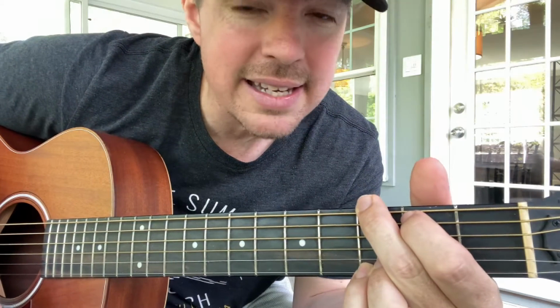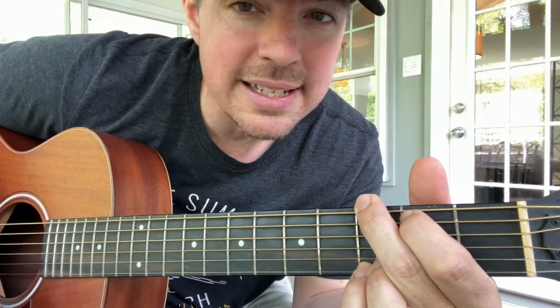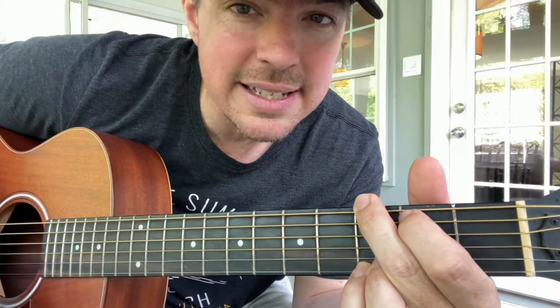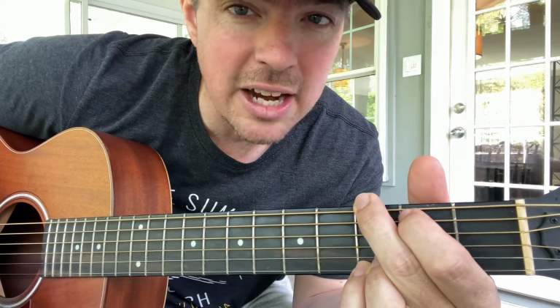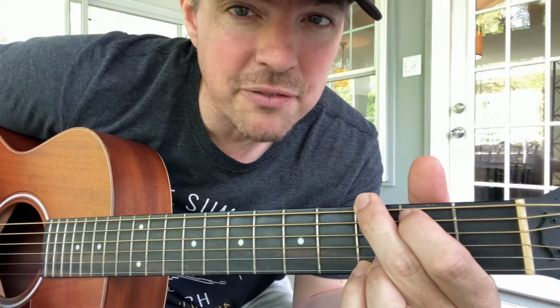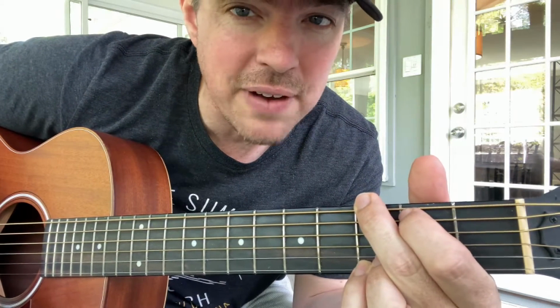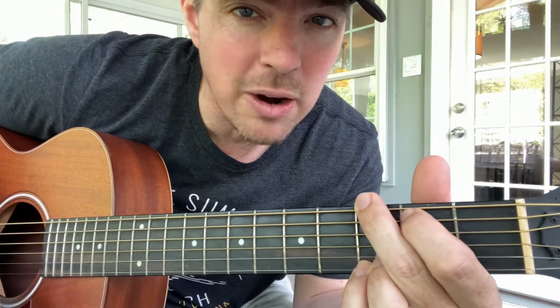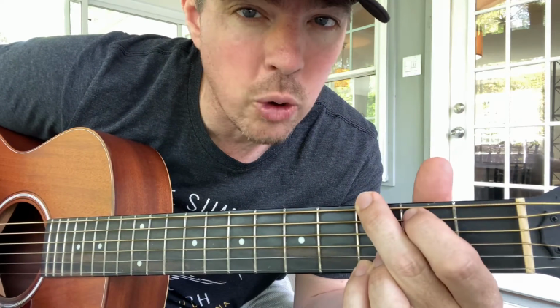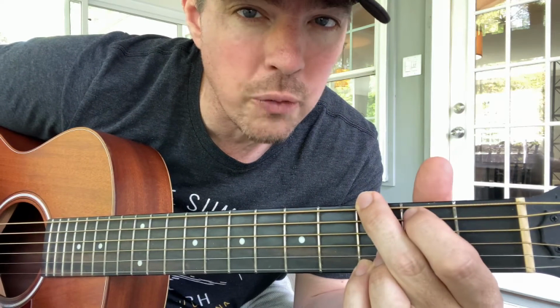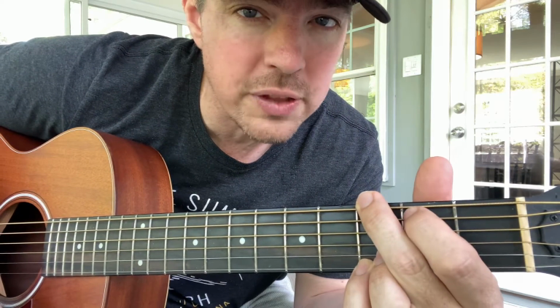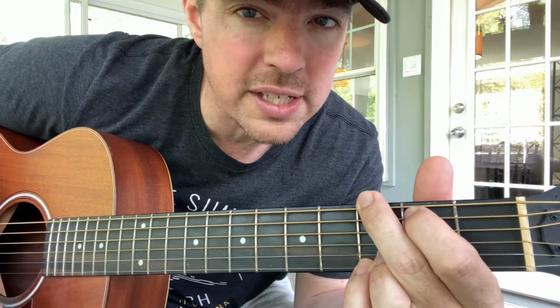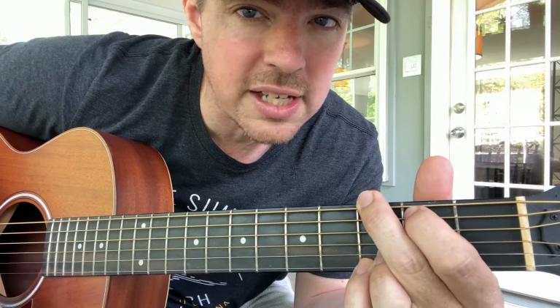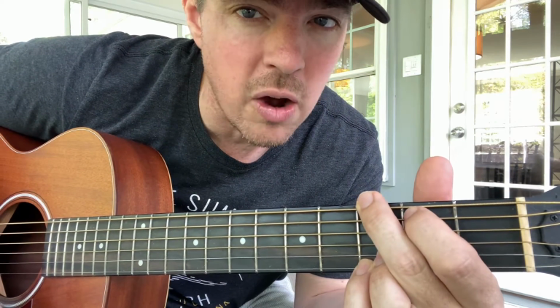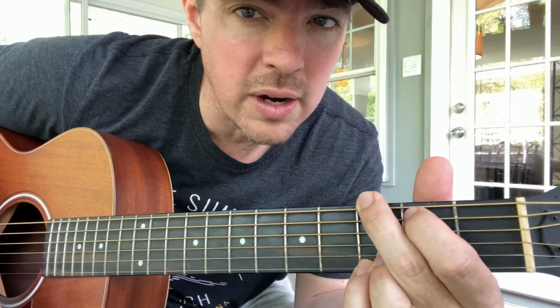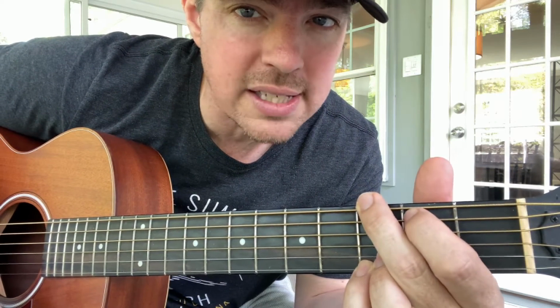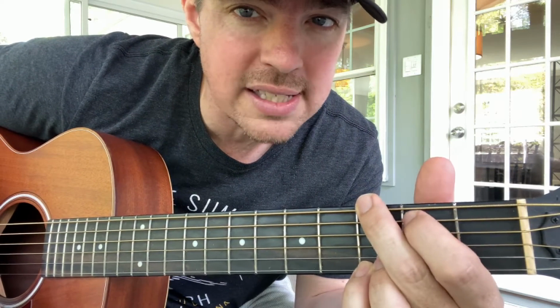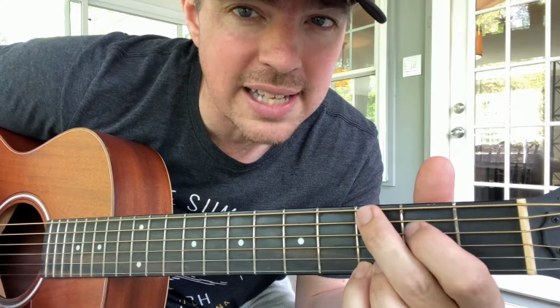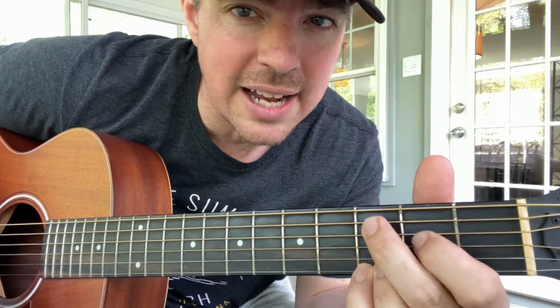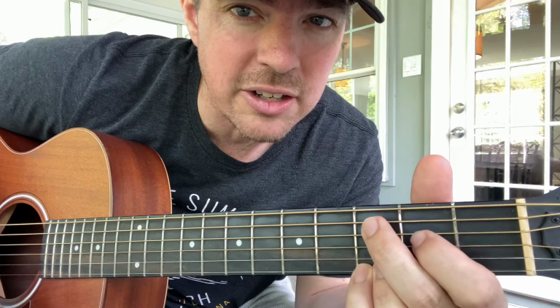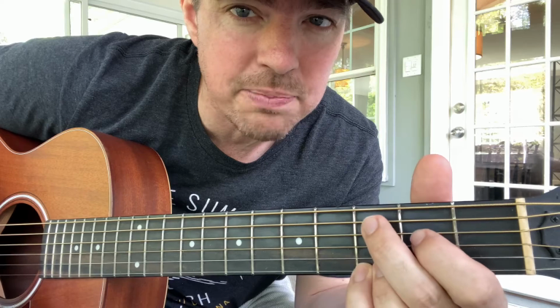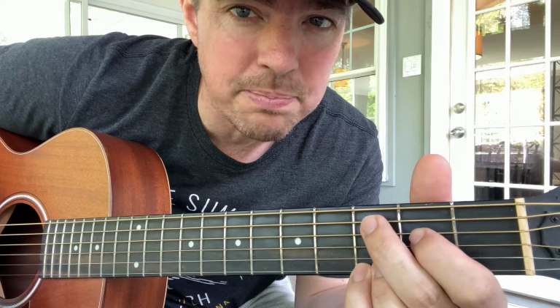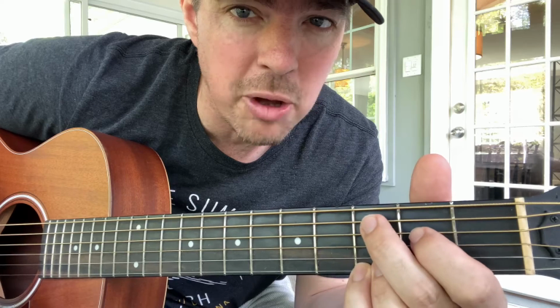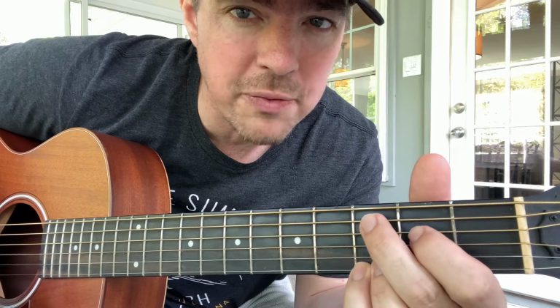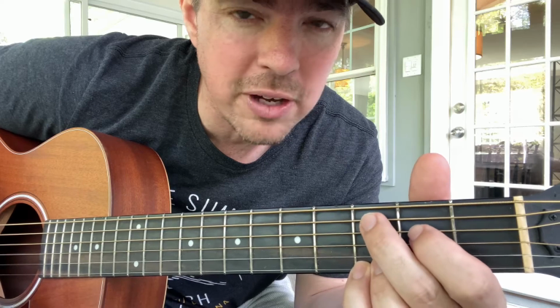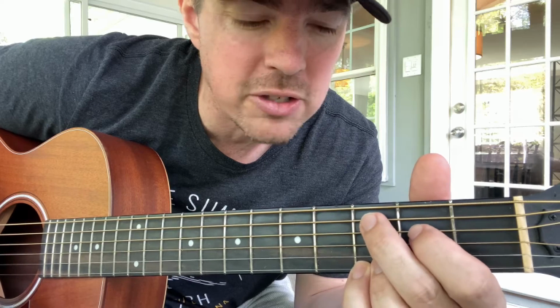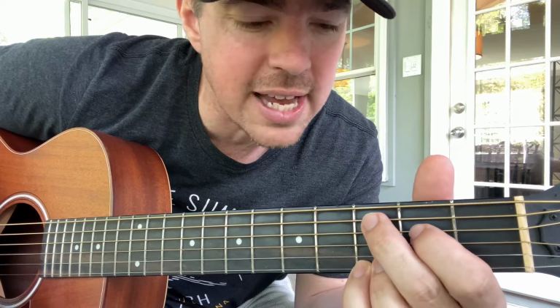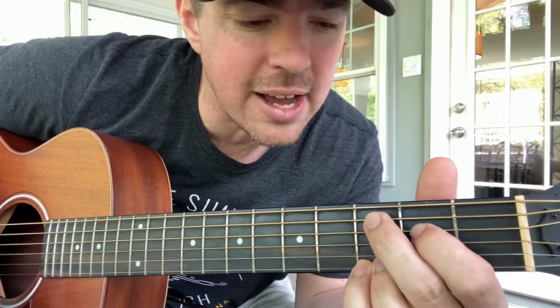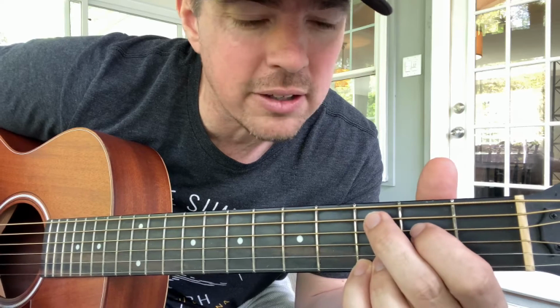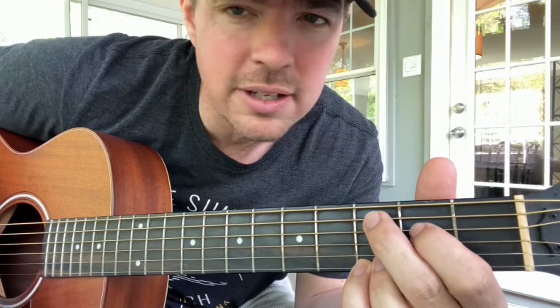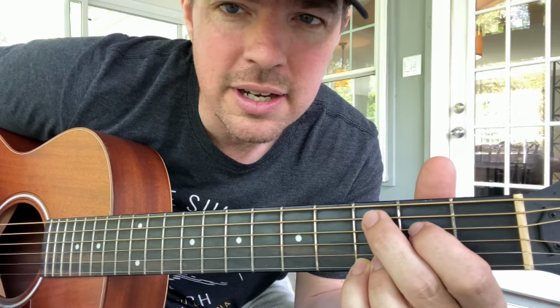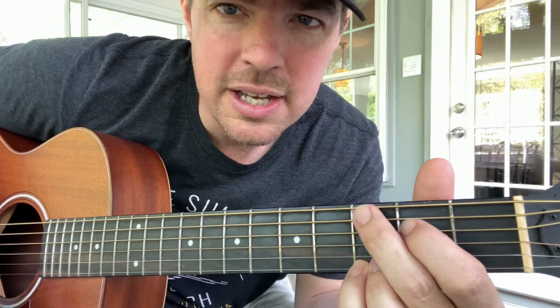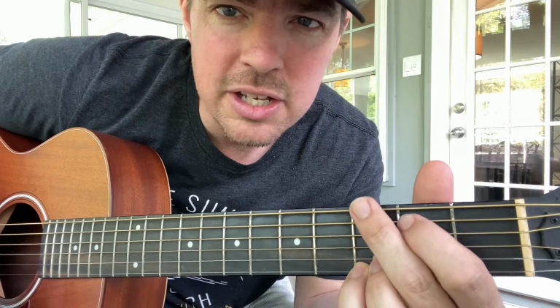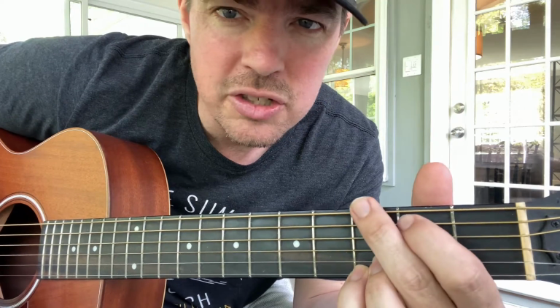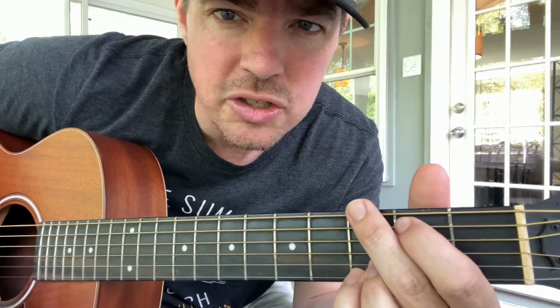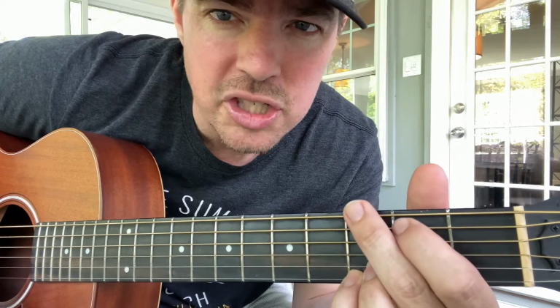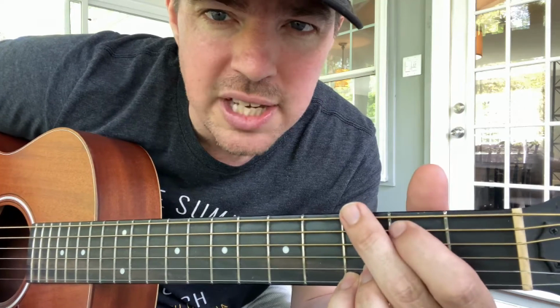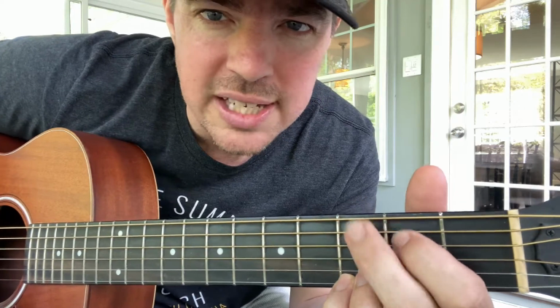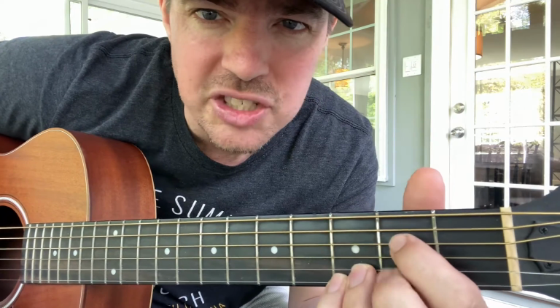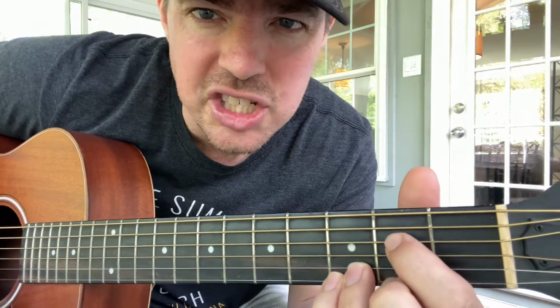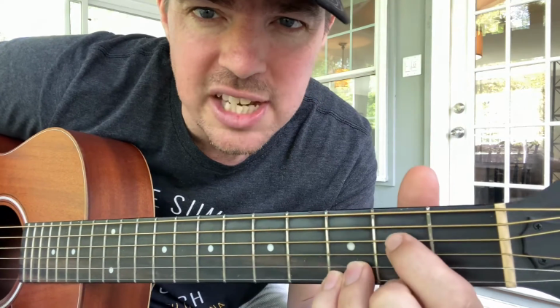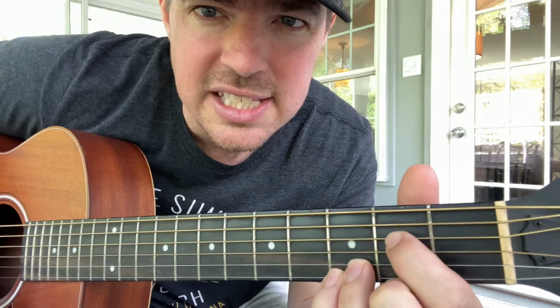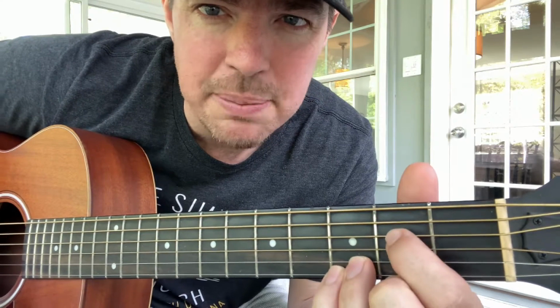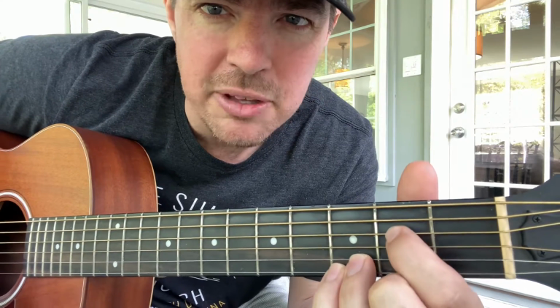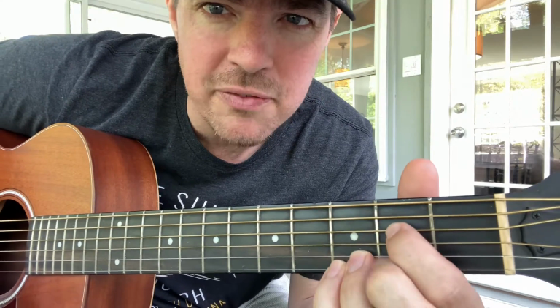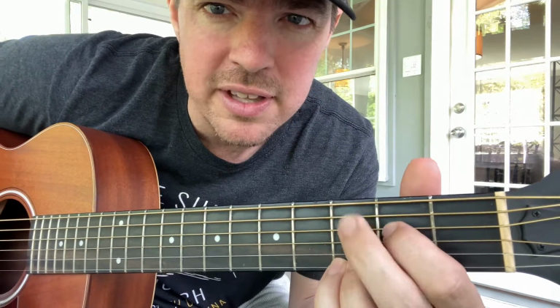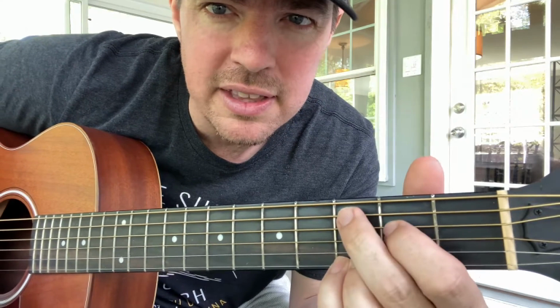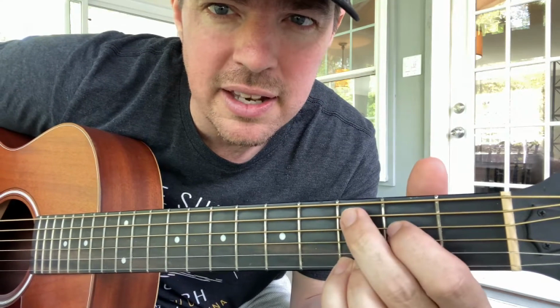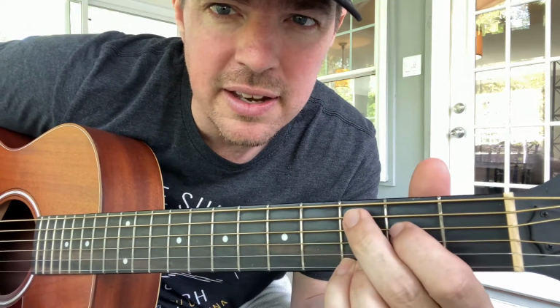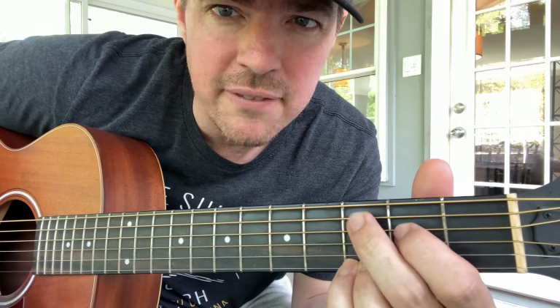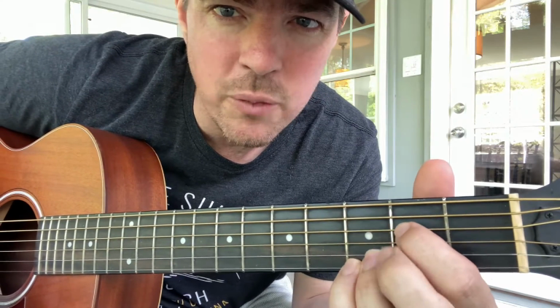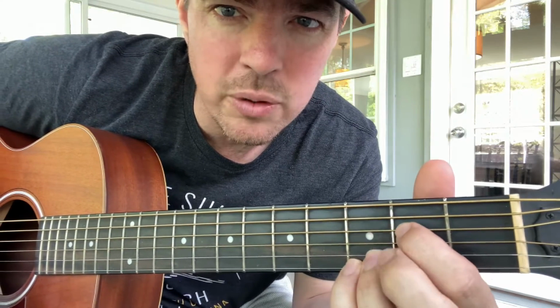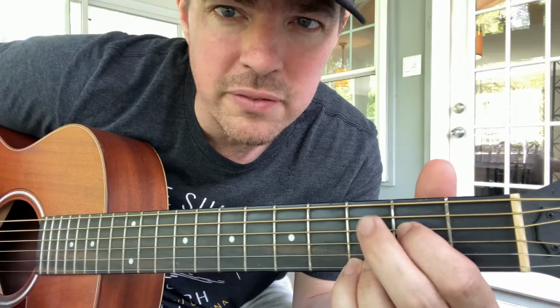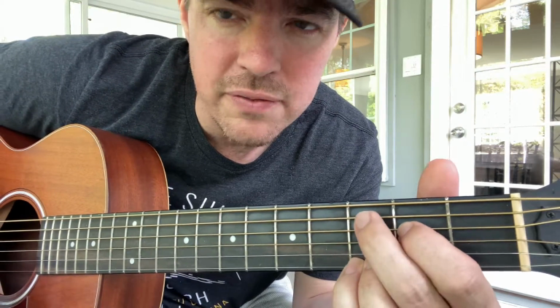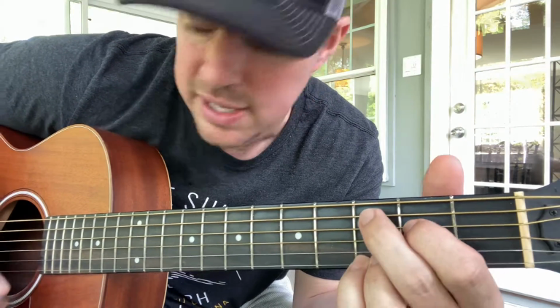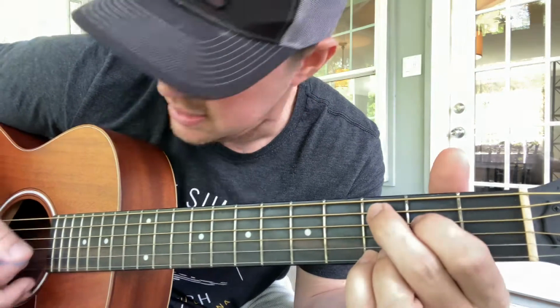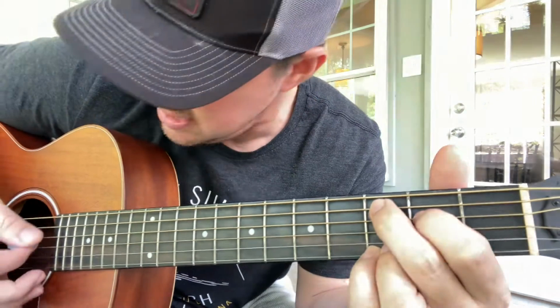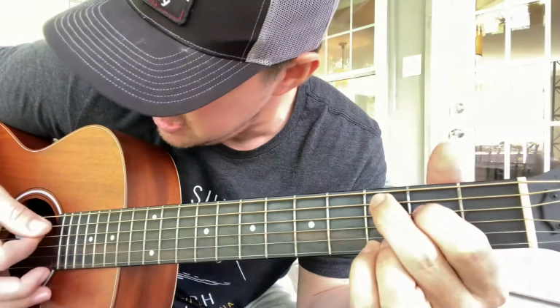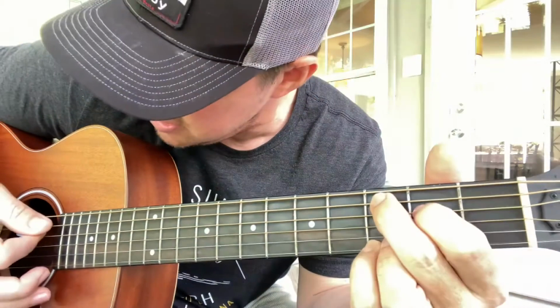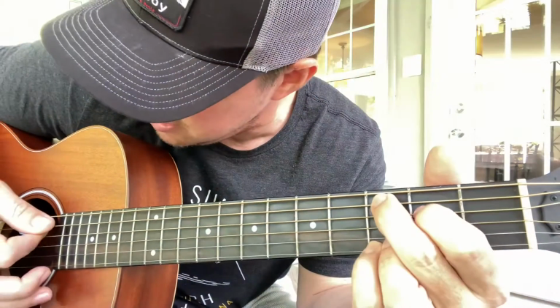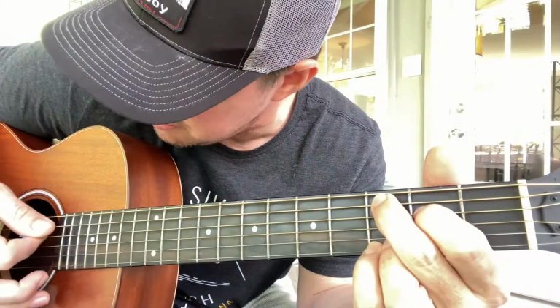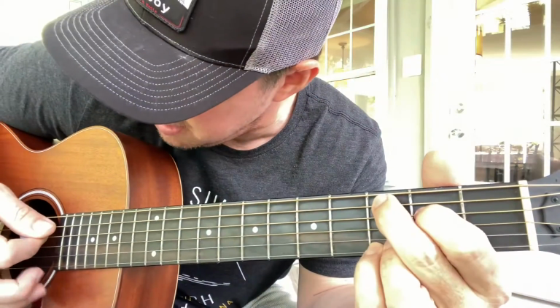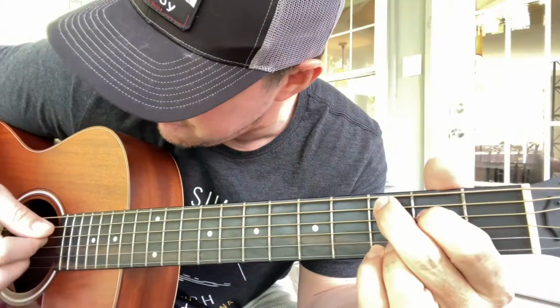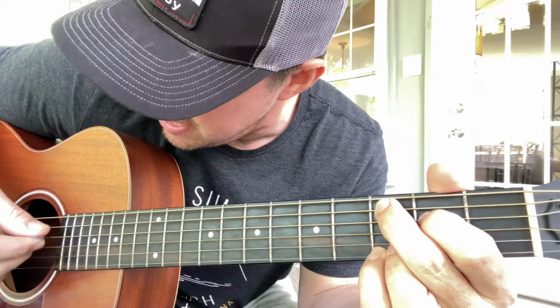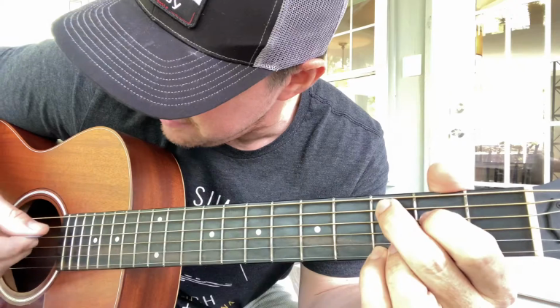Your final chord for this song is sliding both fingers down — it's just like a G except it's on the fifth and fourth strings — and strum the bottom five.